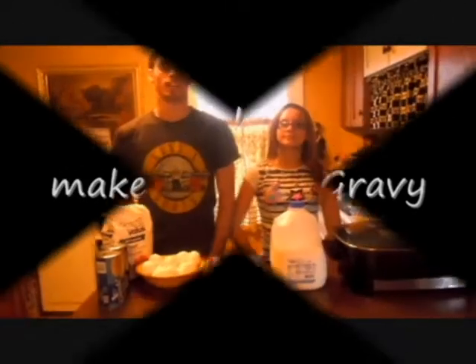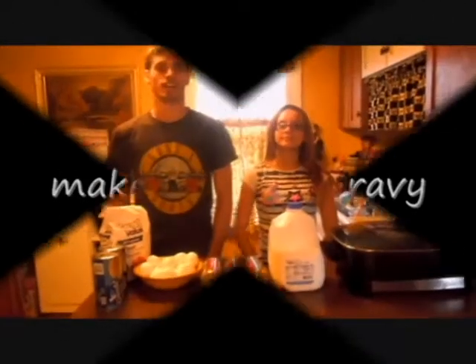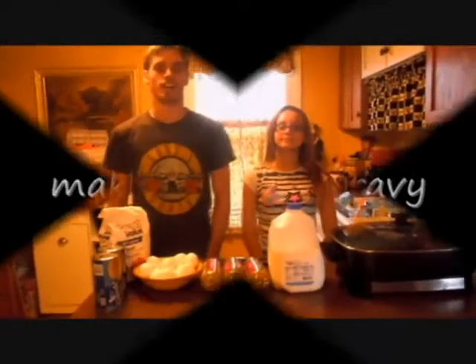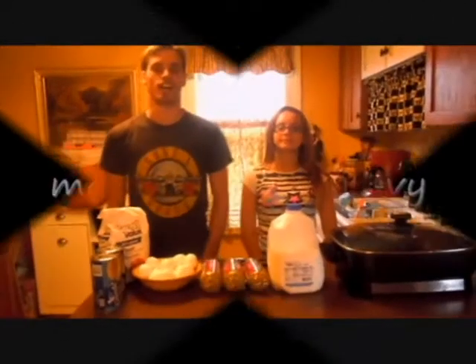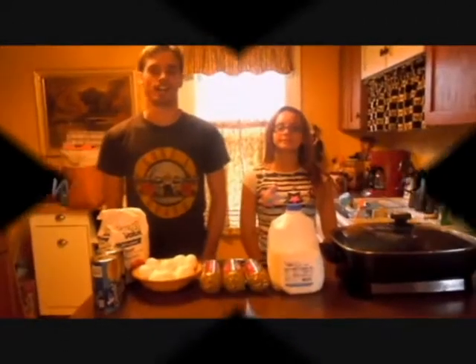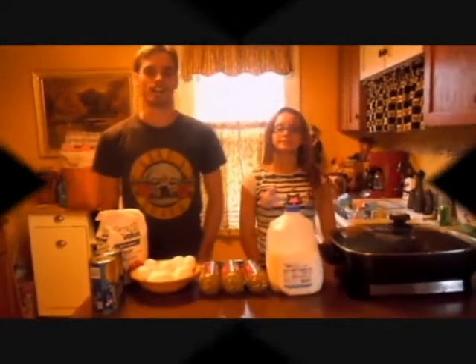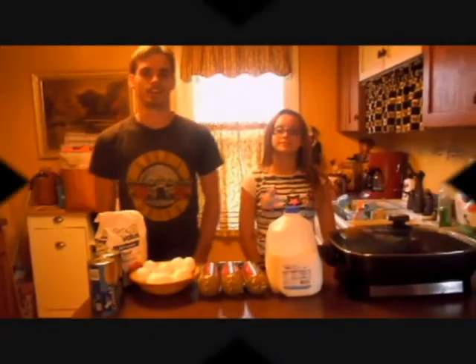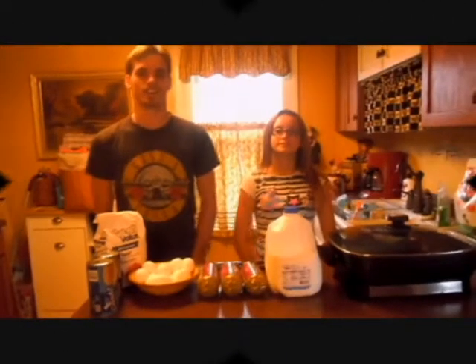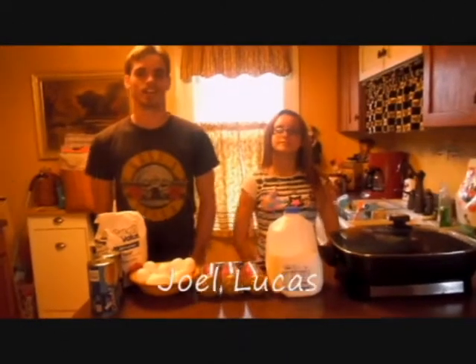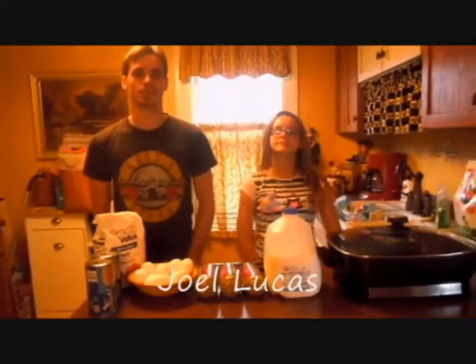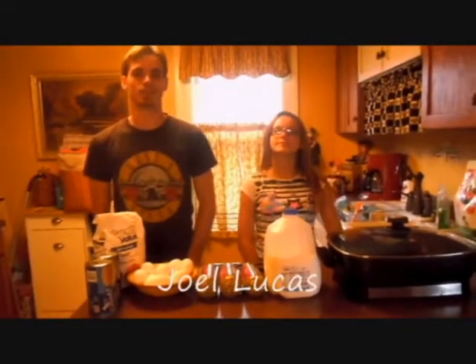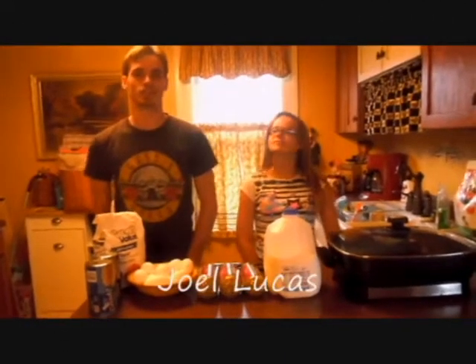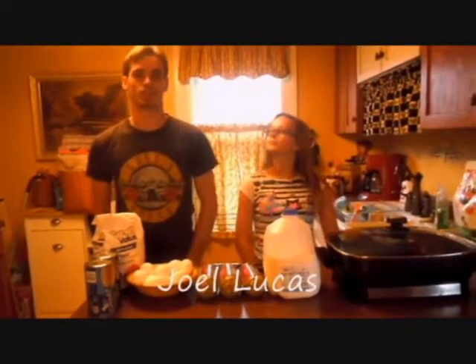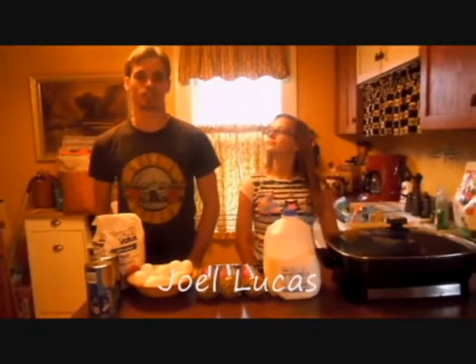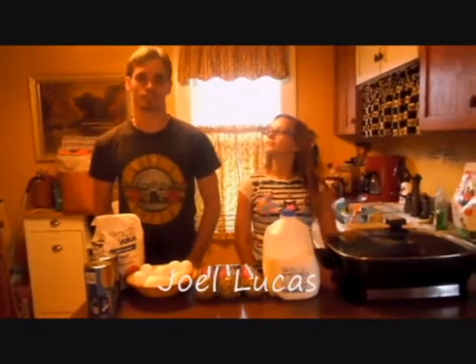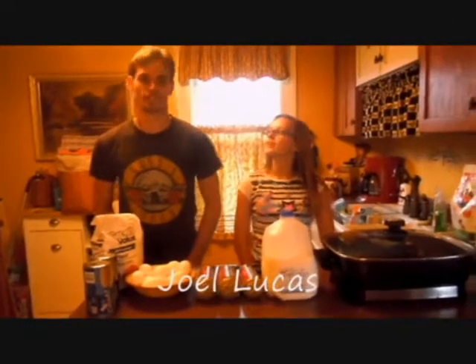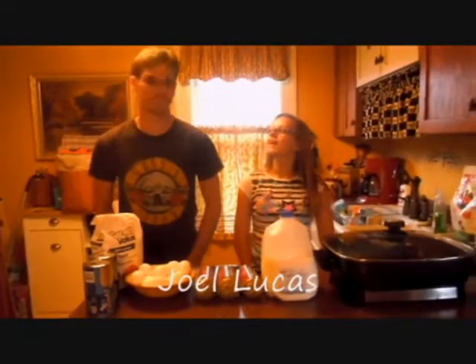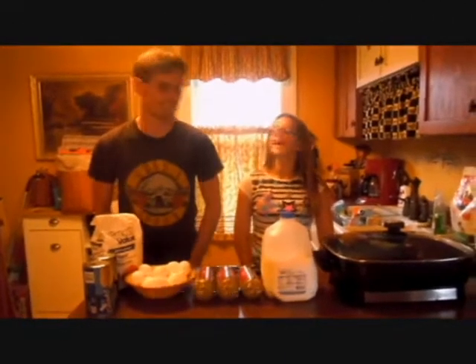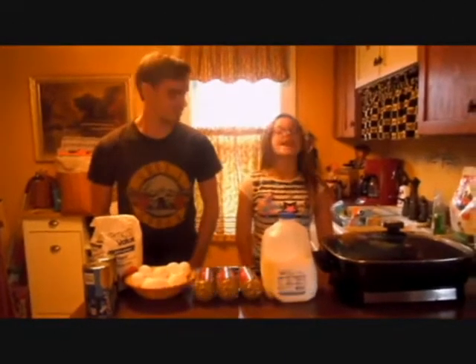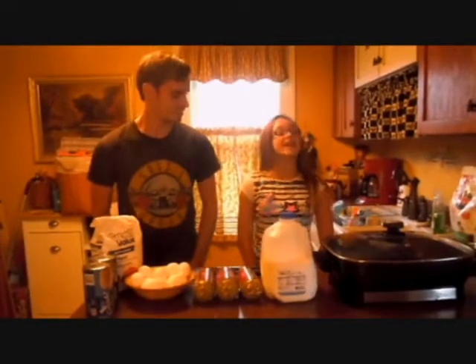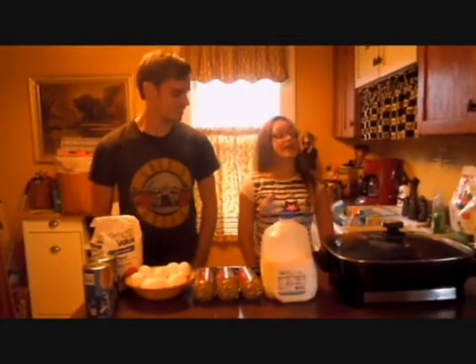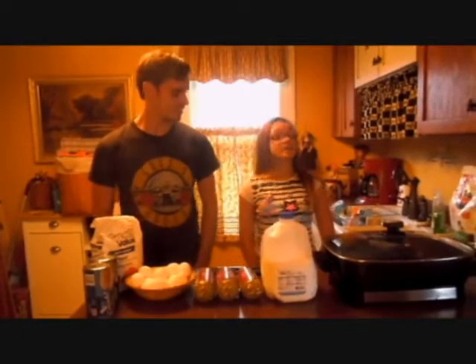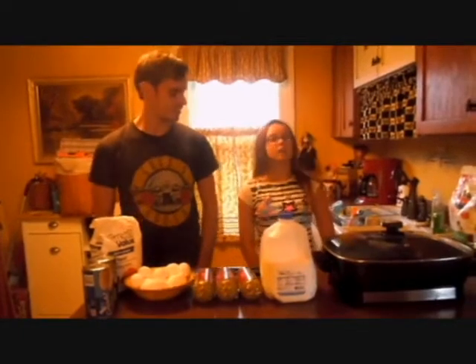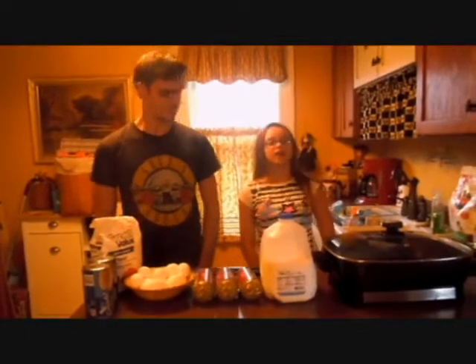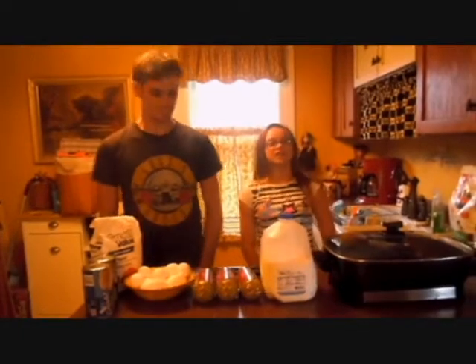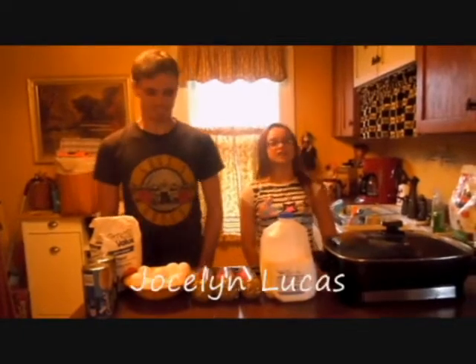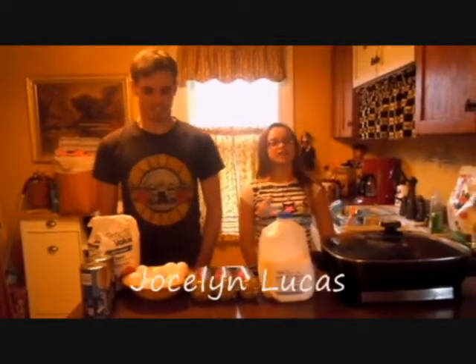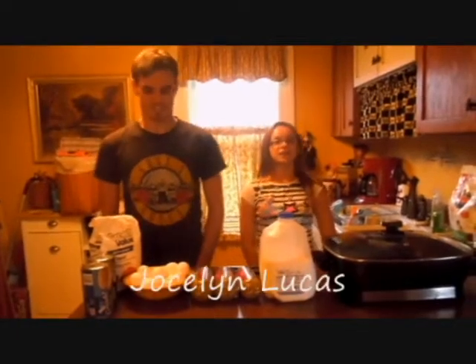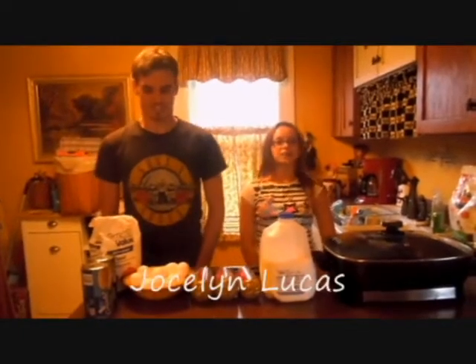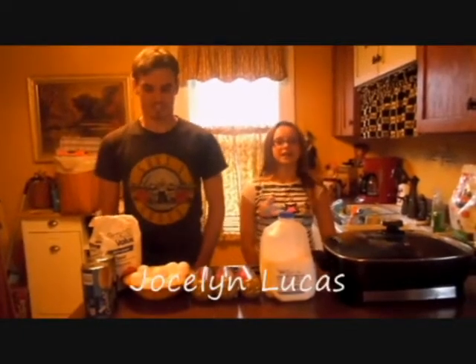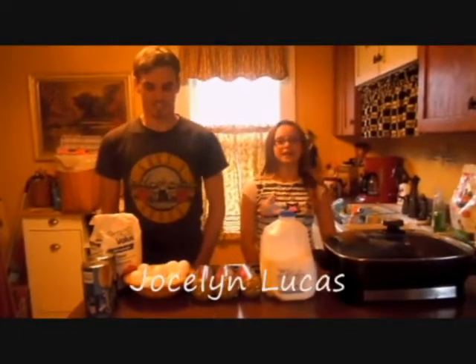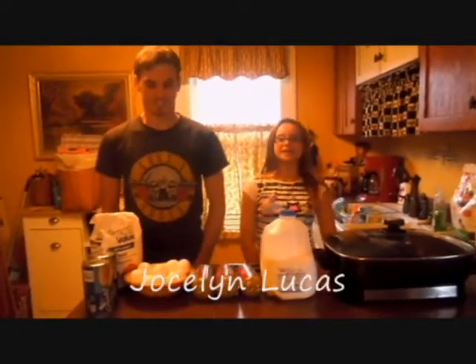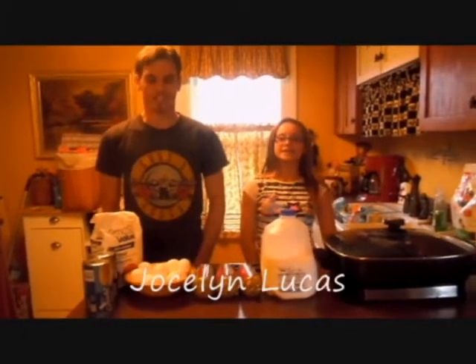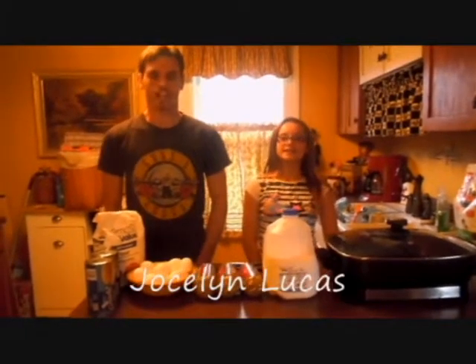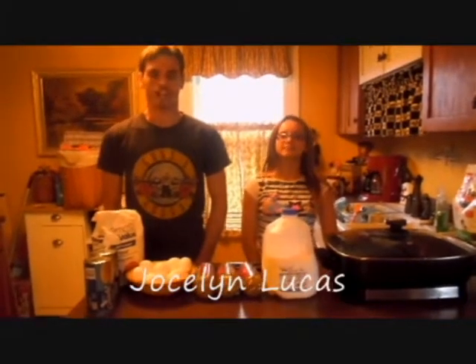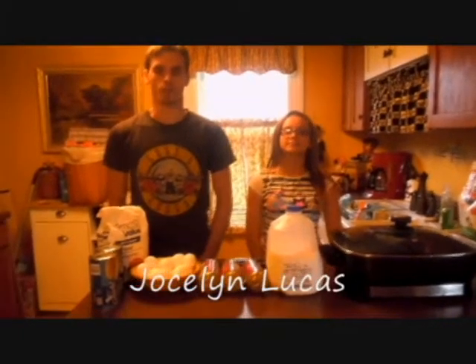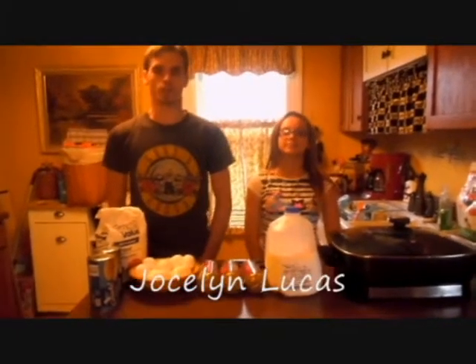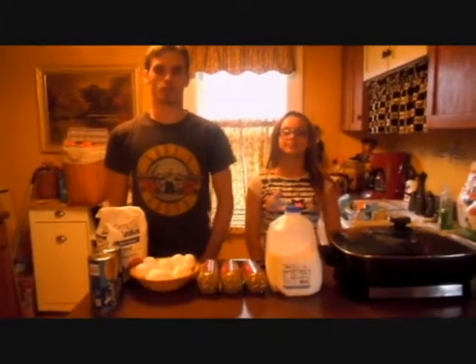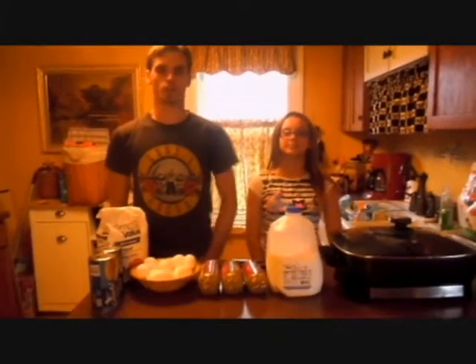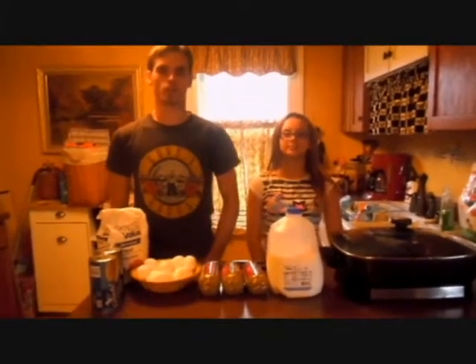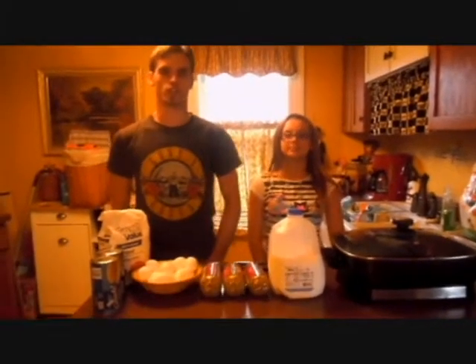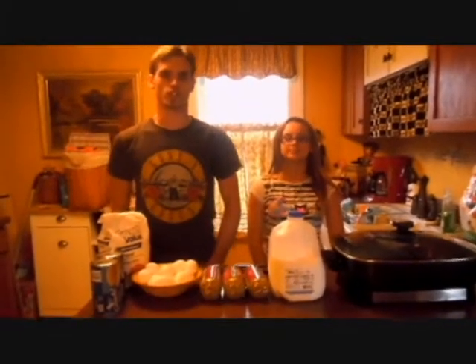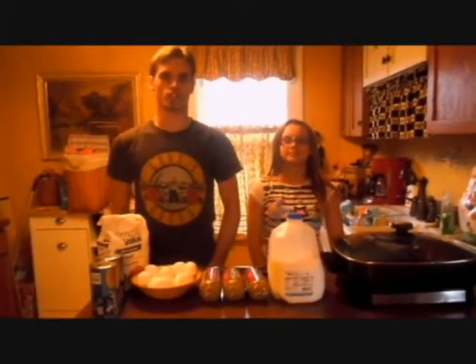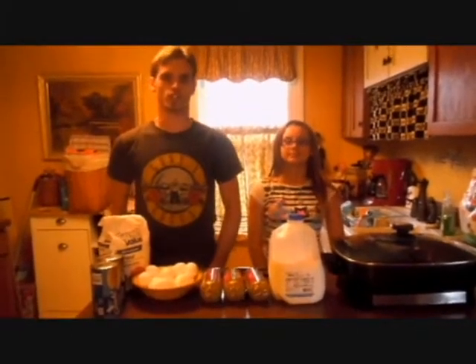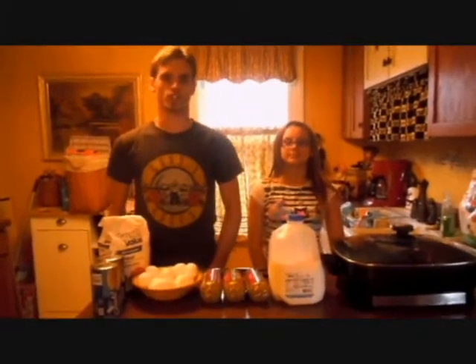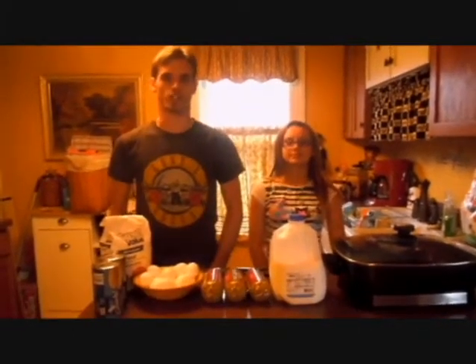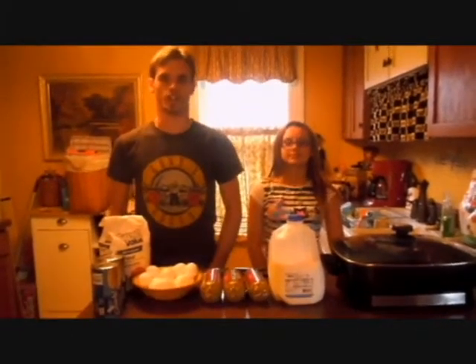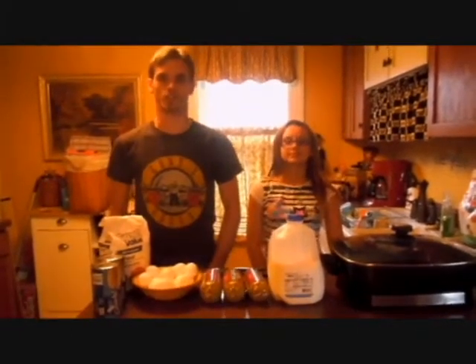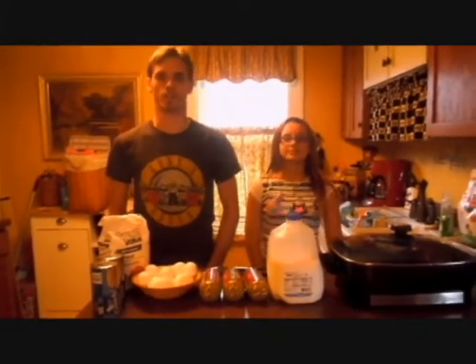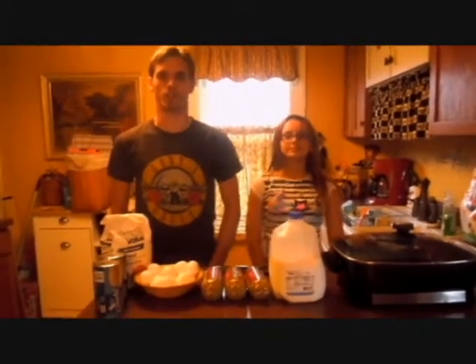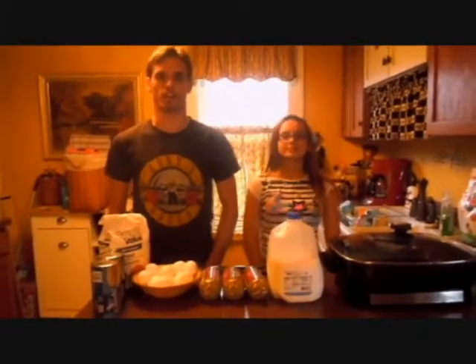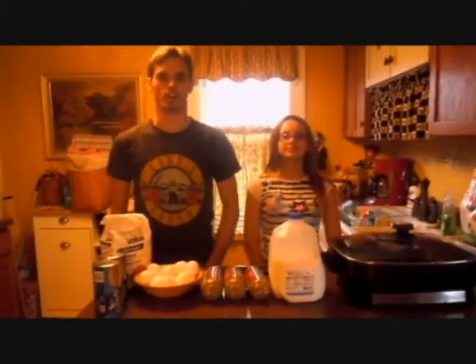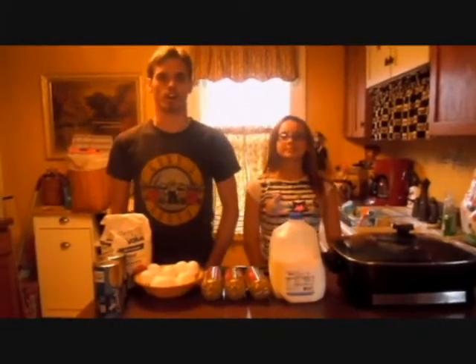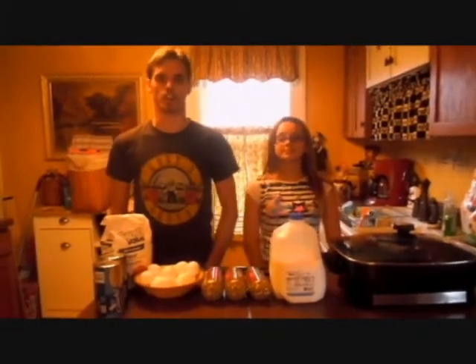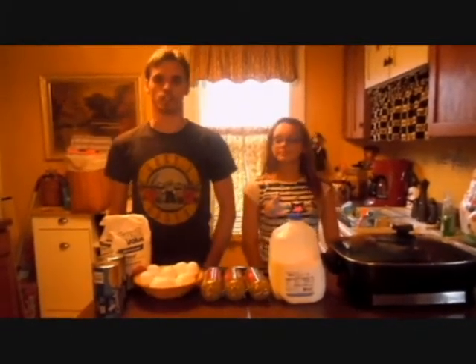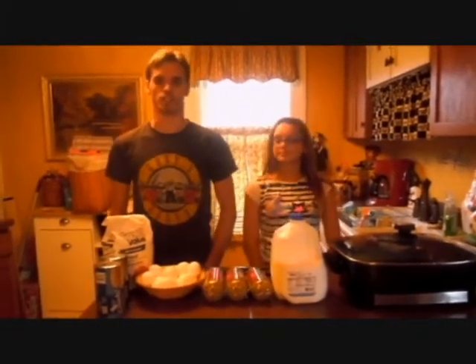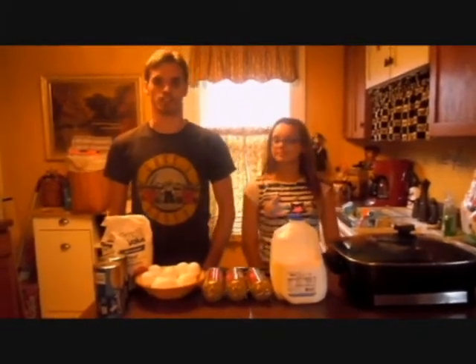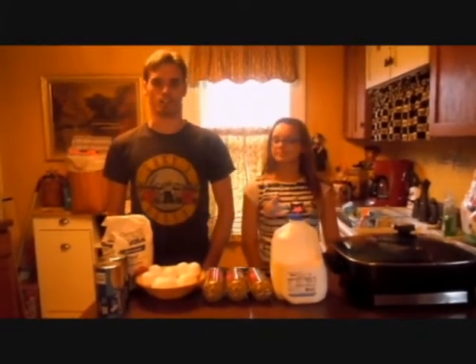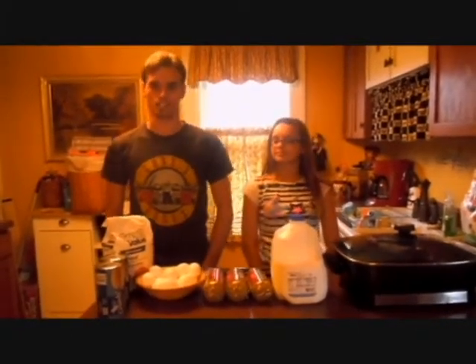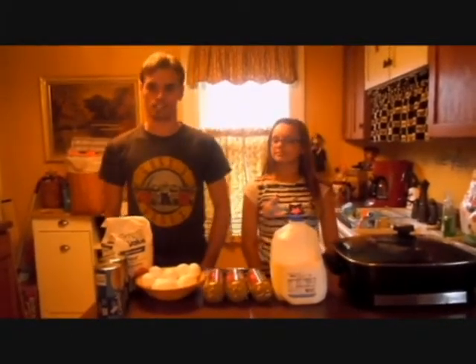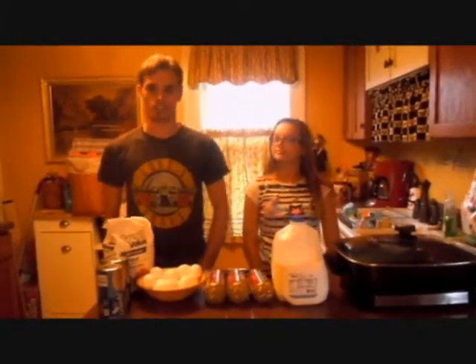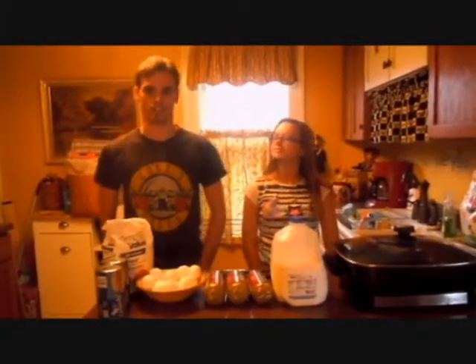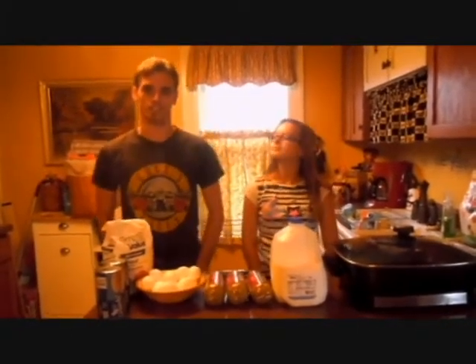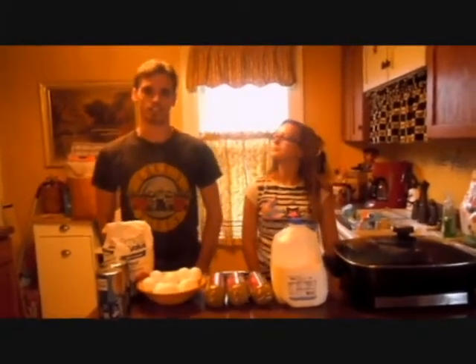Hi, I'm Joe Lucas. And I'm Jocelyn Lucas. And we're going to show you how we make our own sausage gravy.